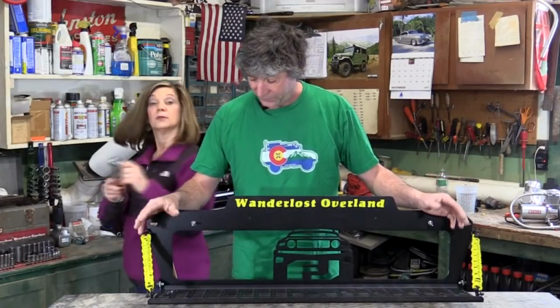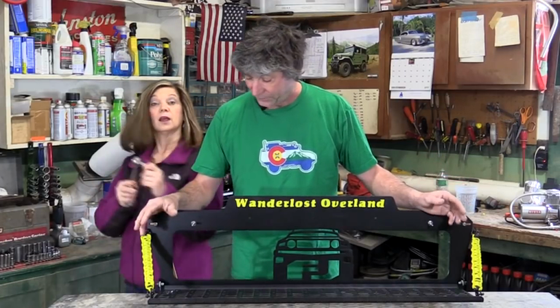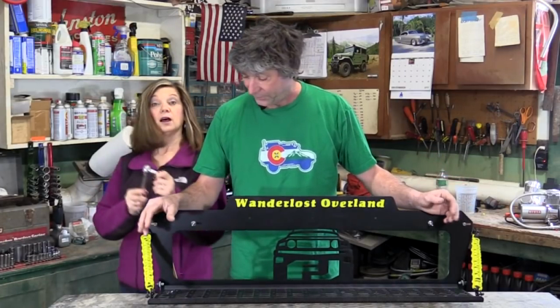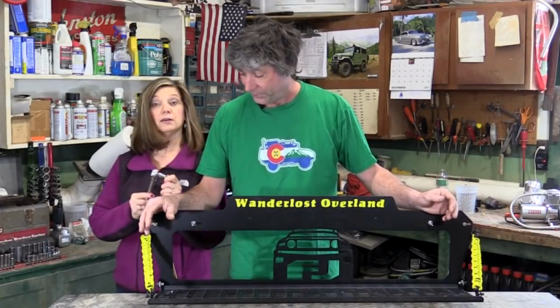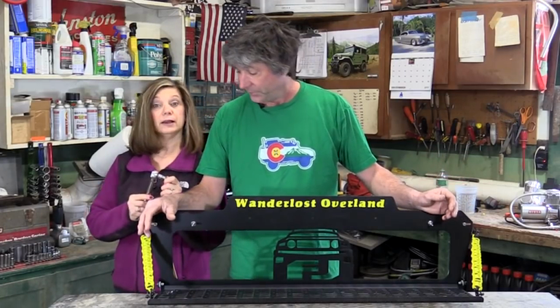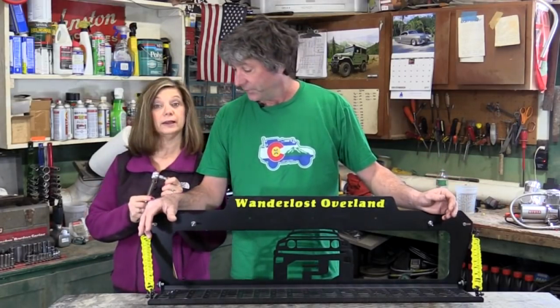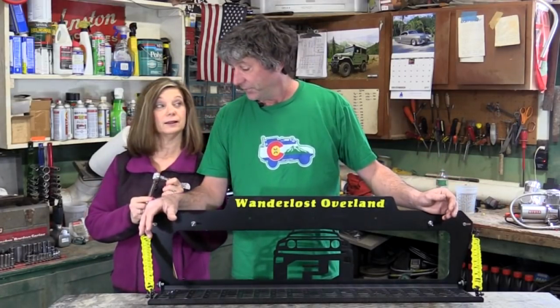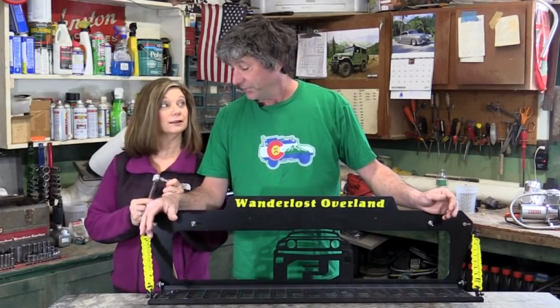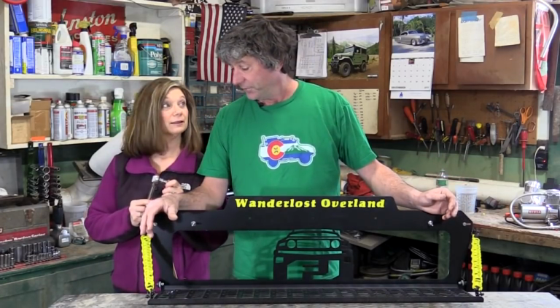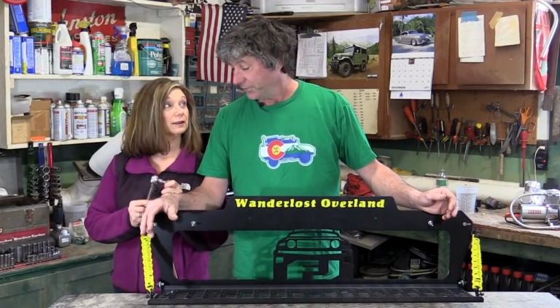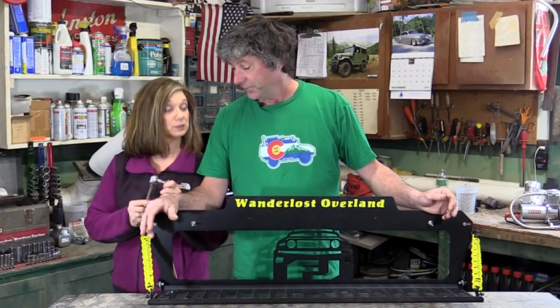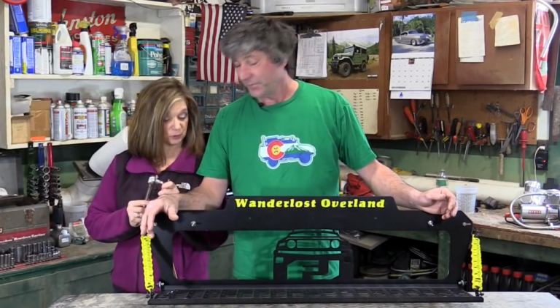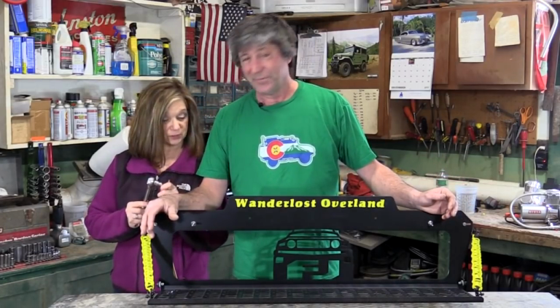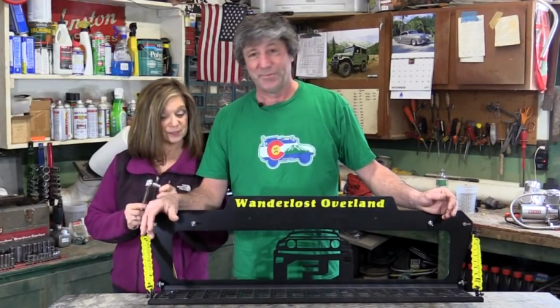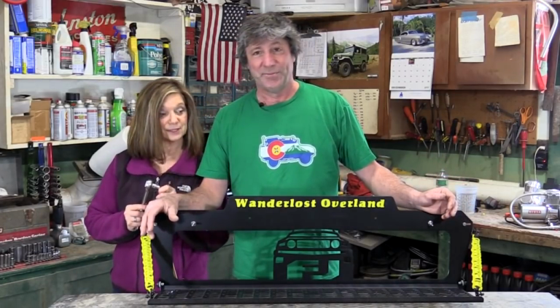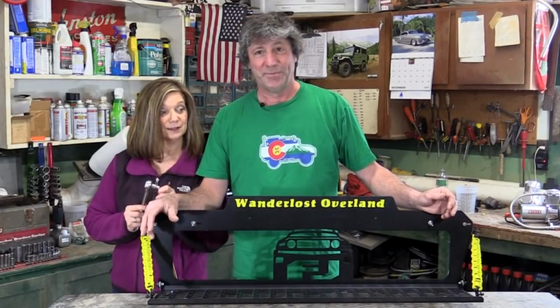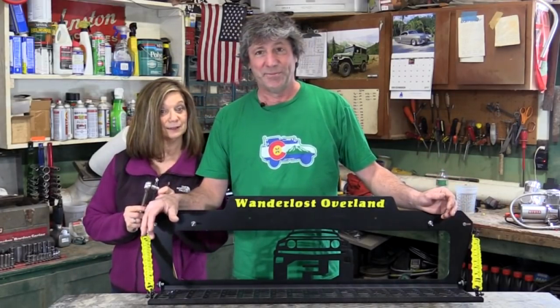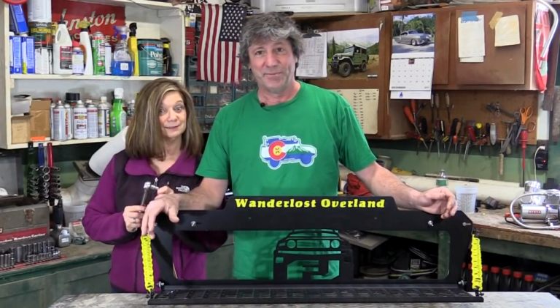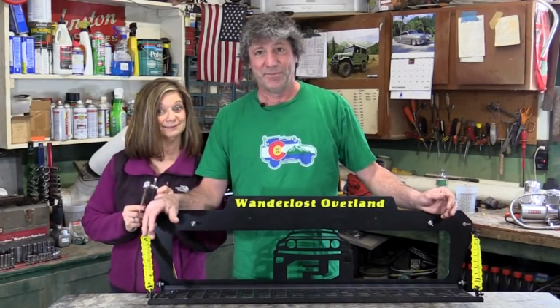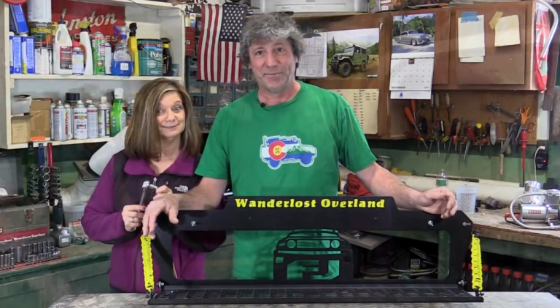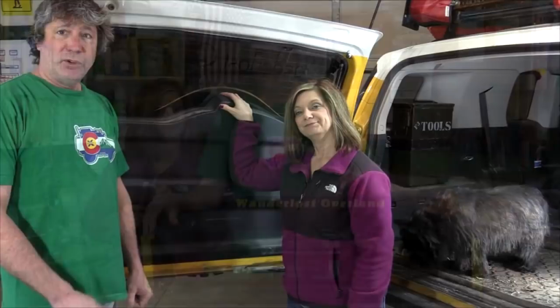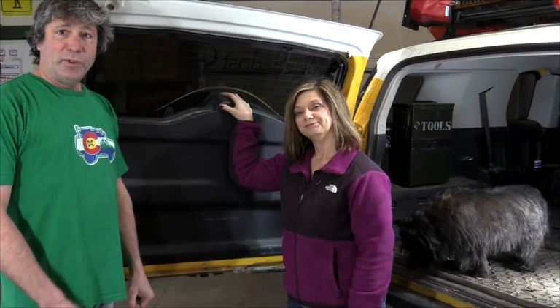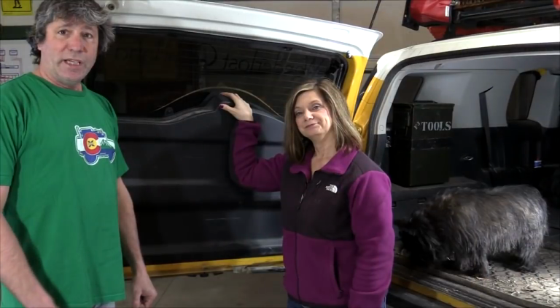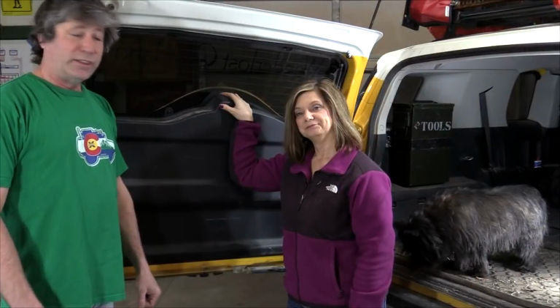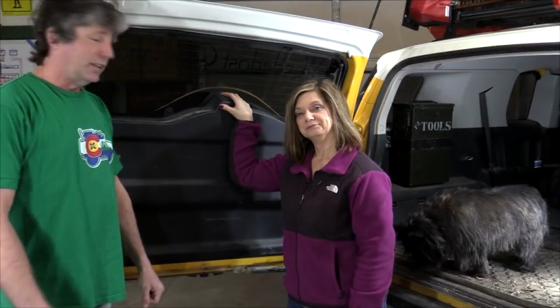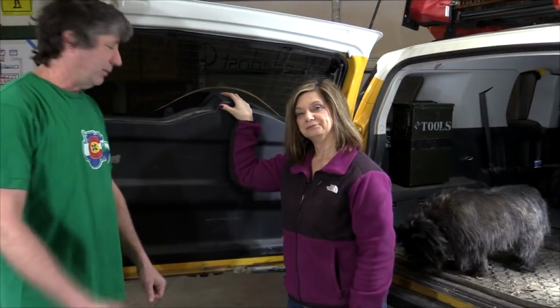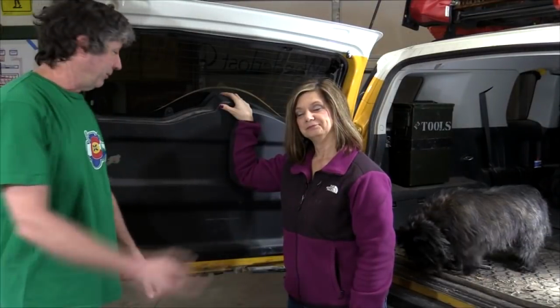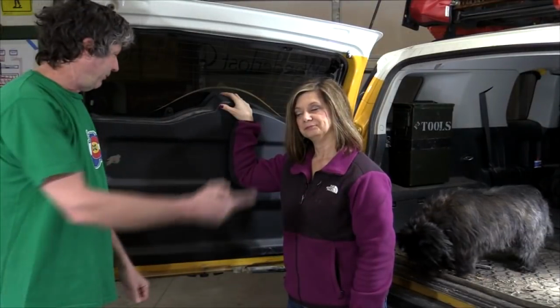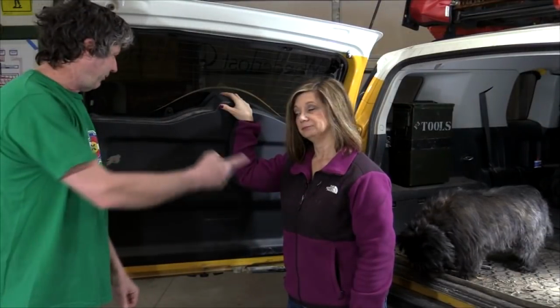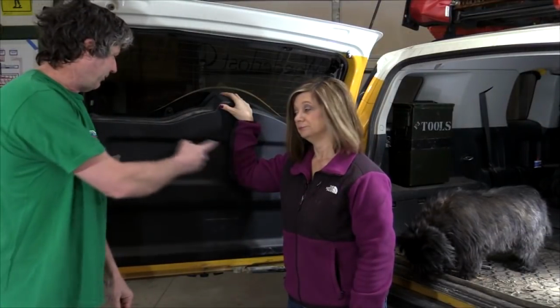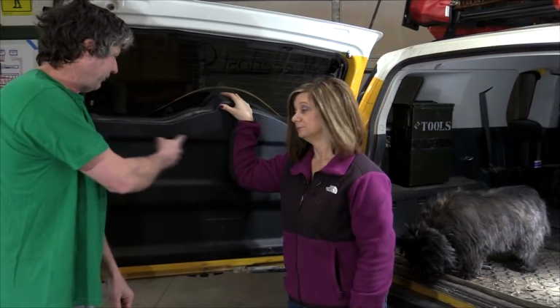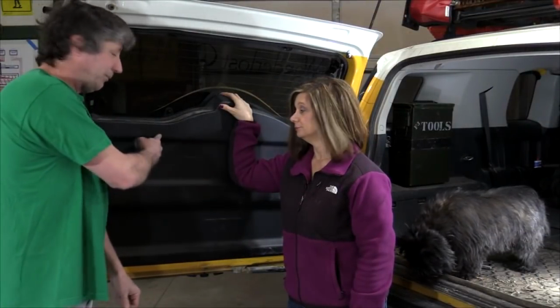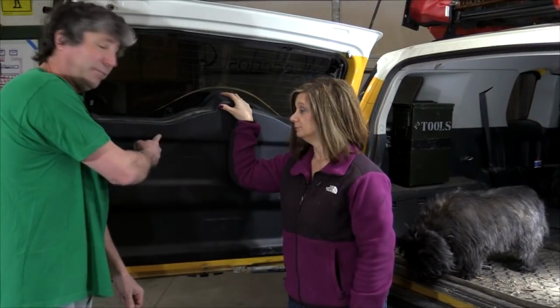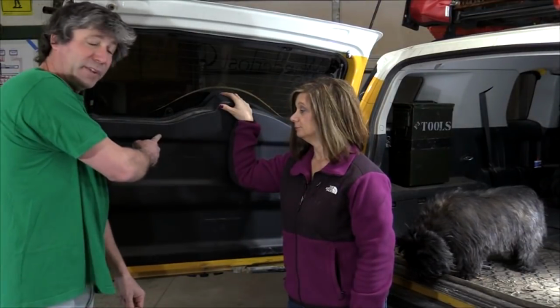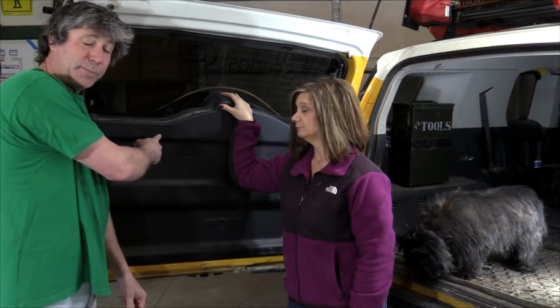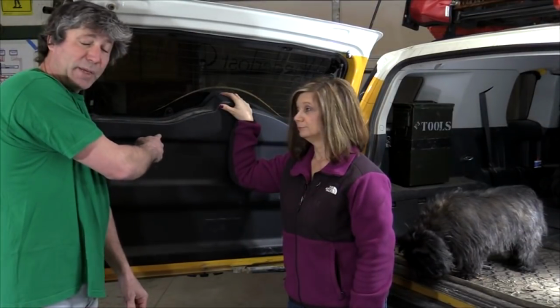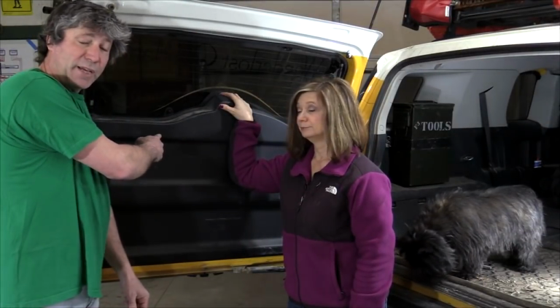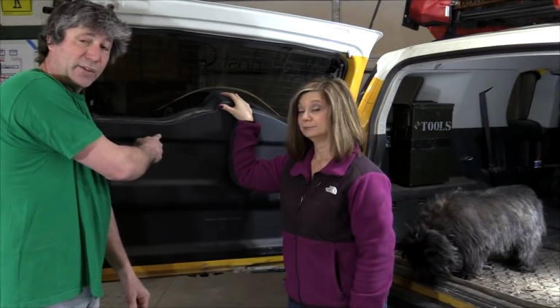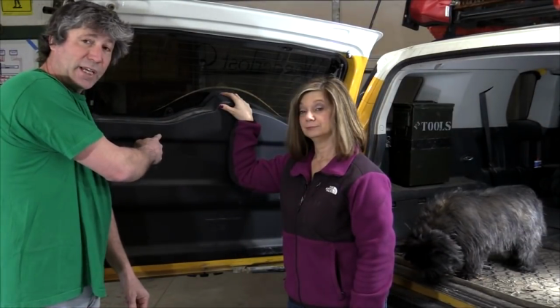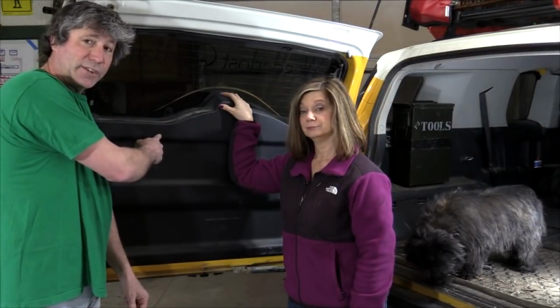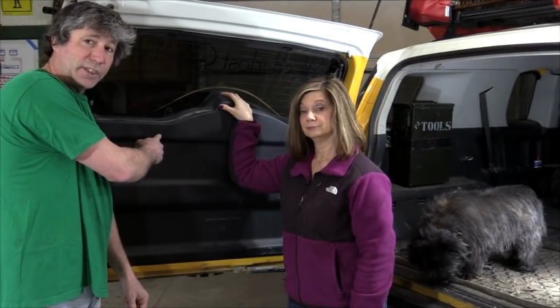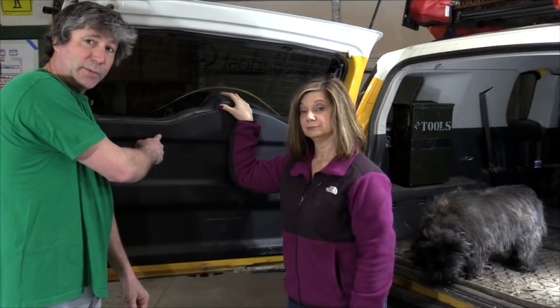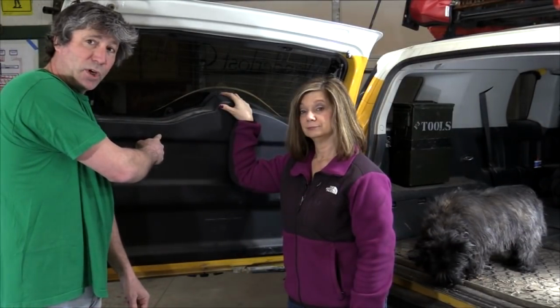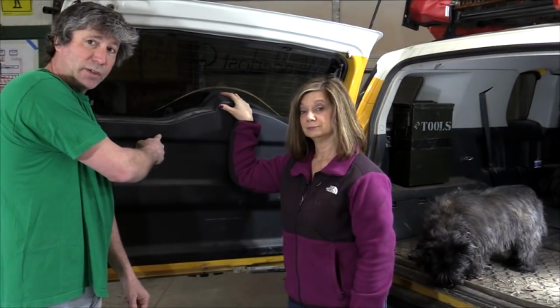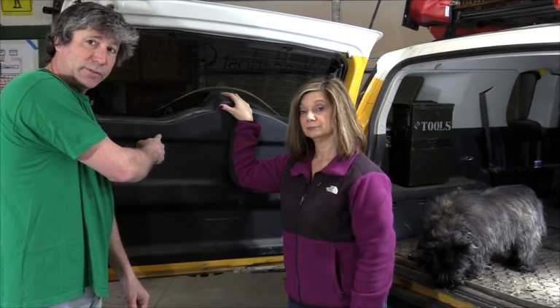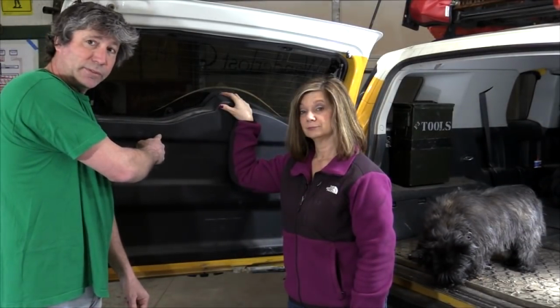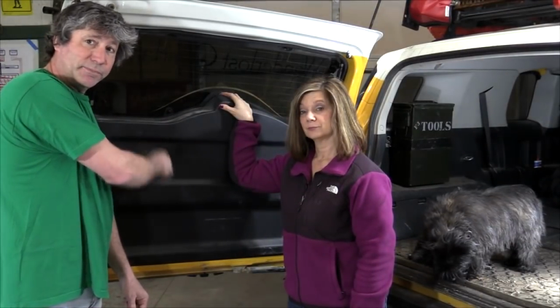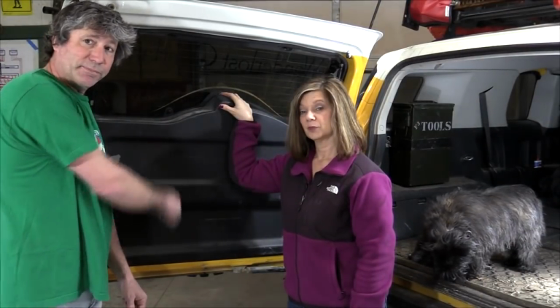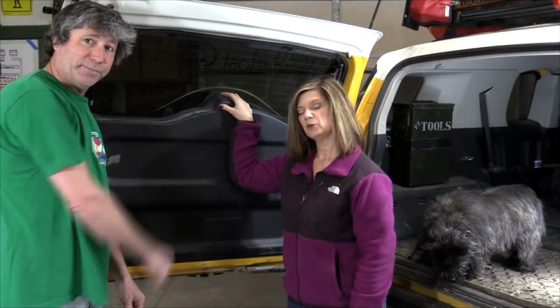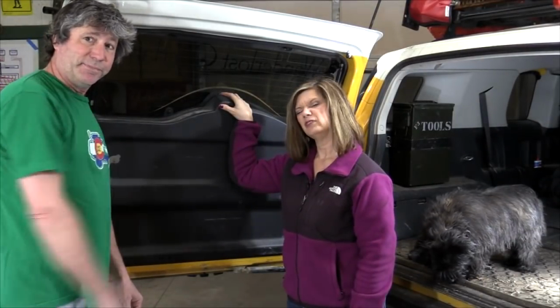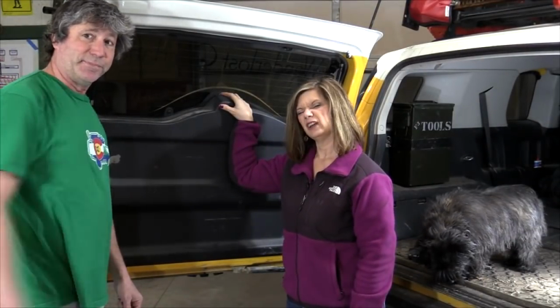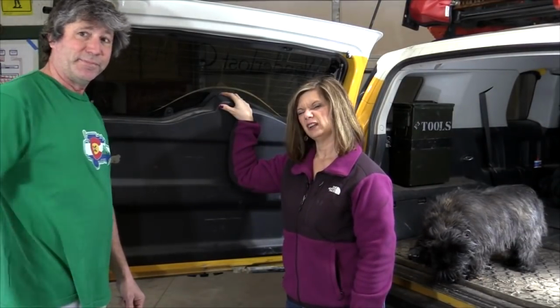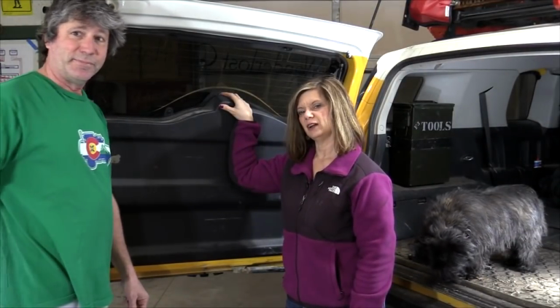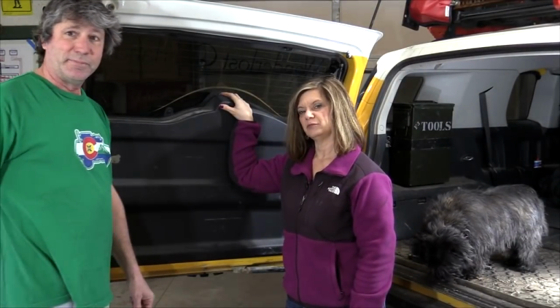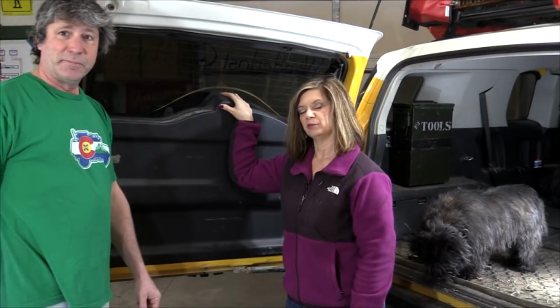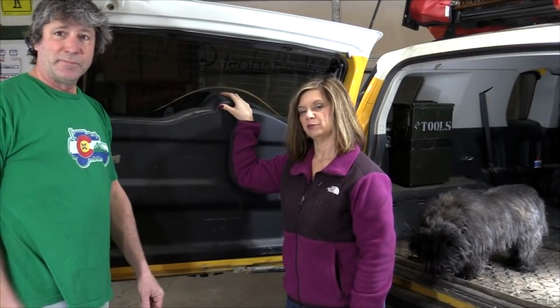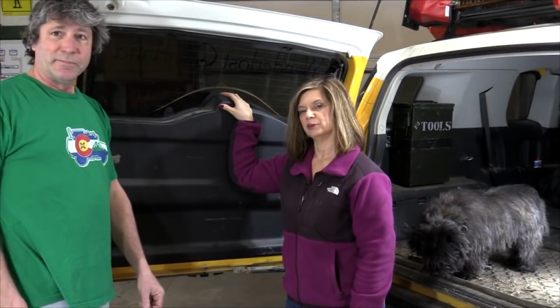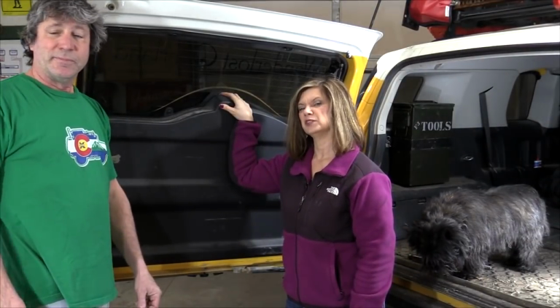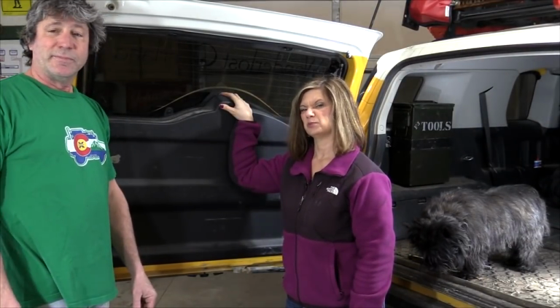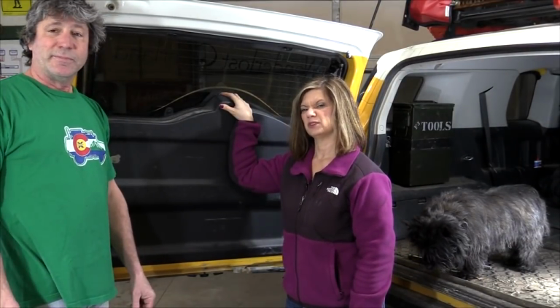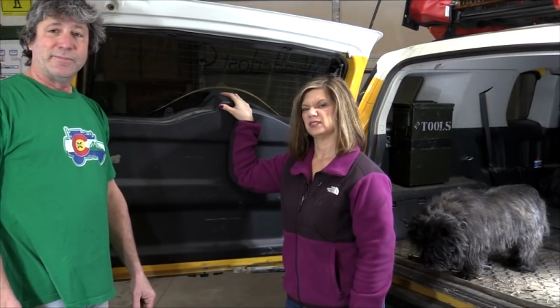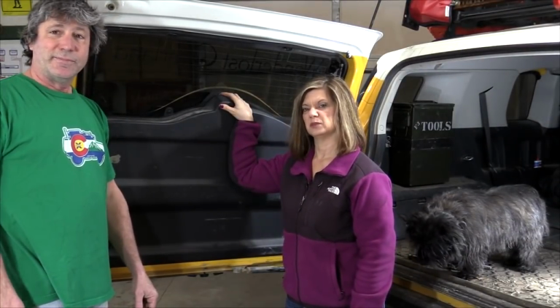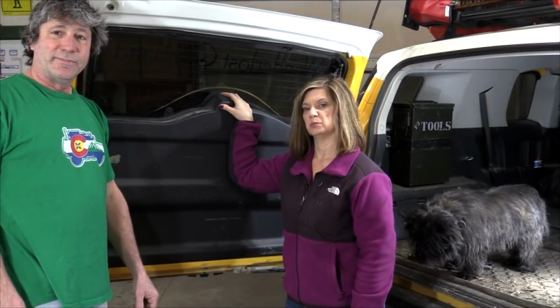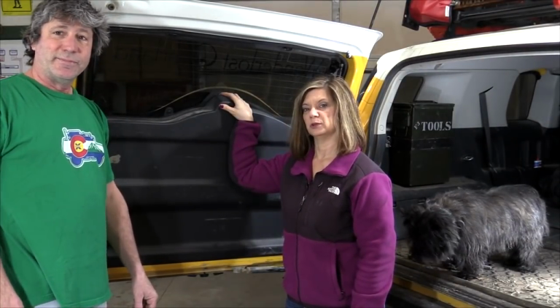All right, let's put this on! This panel has to come off — we've had it off before, it's pretty simple.